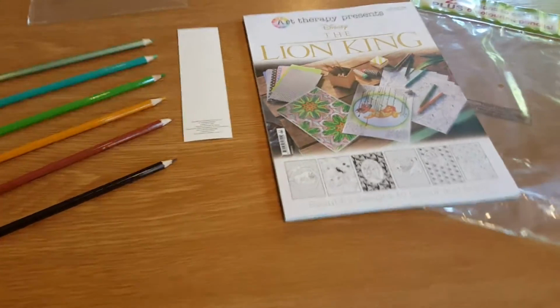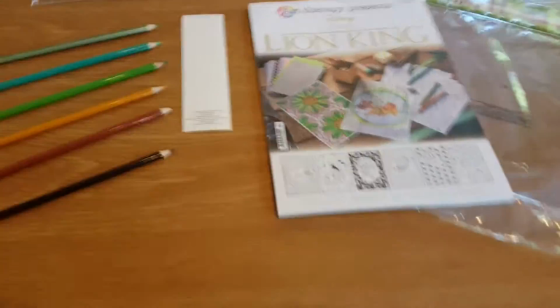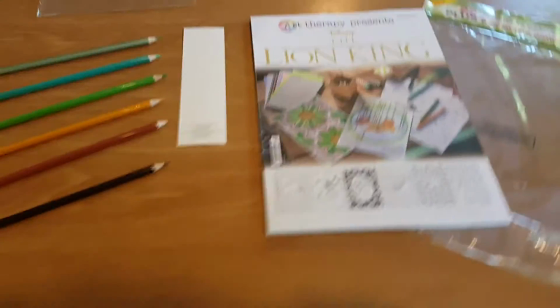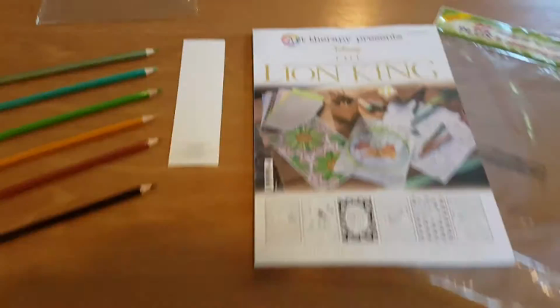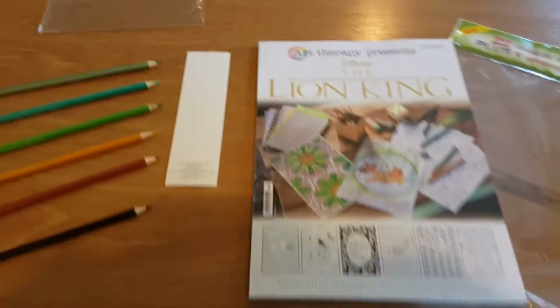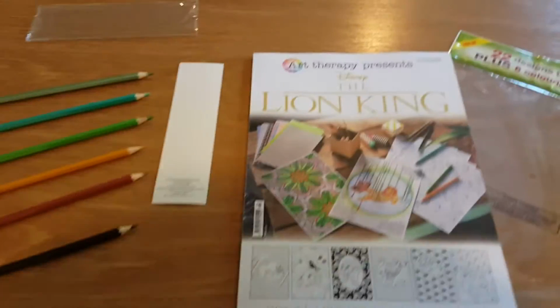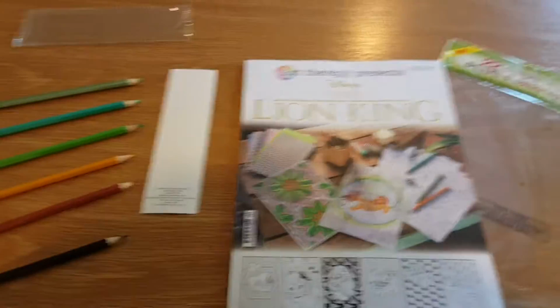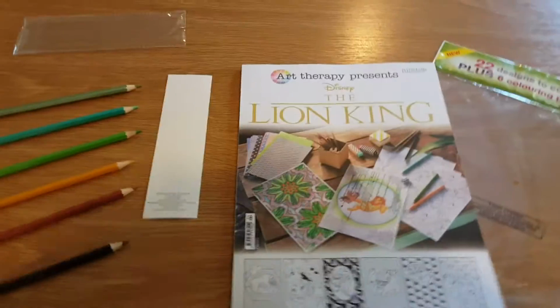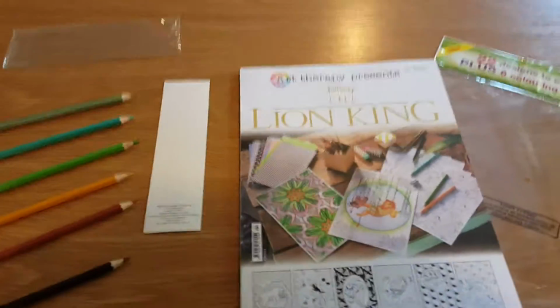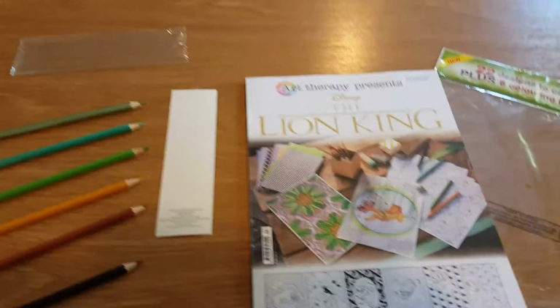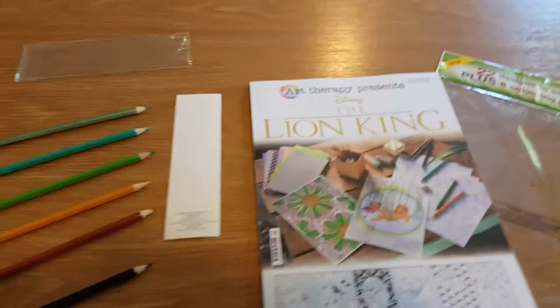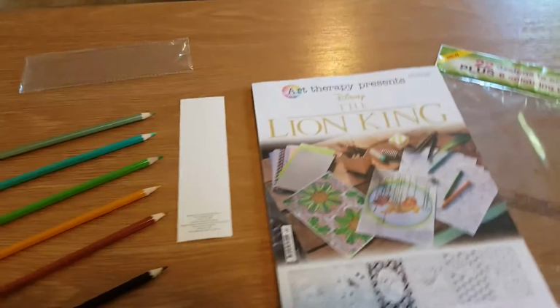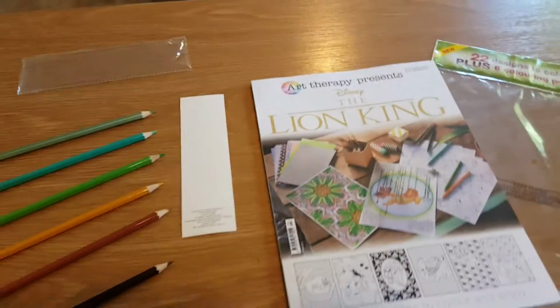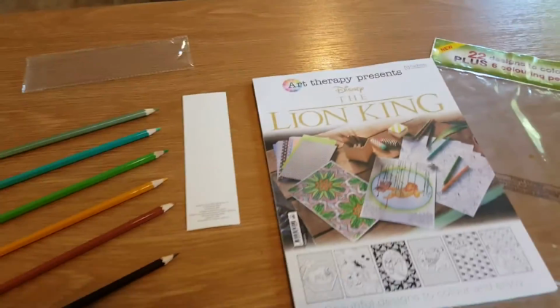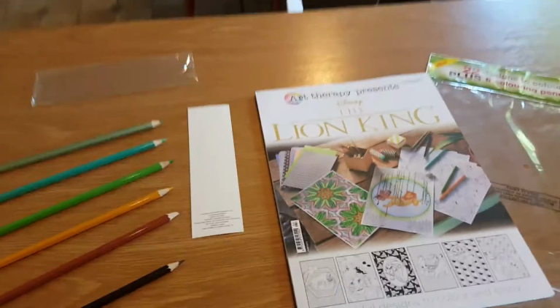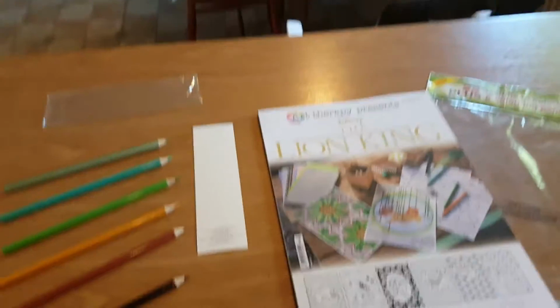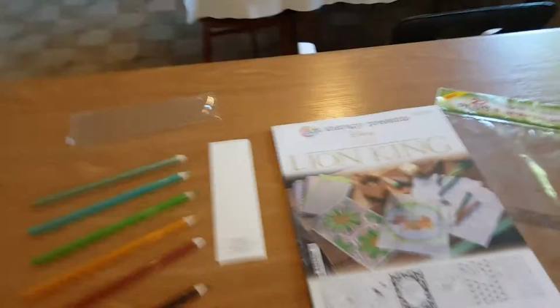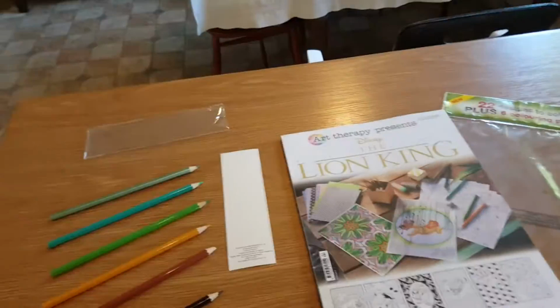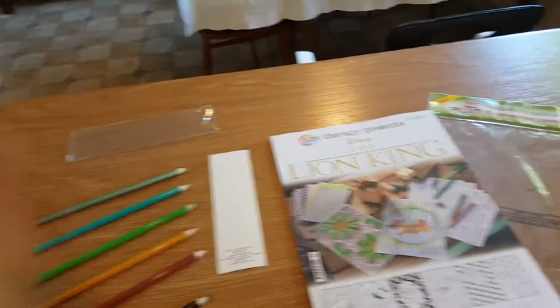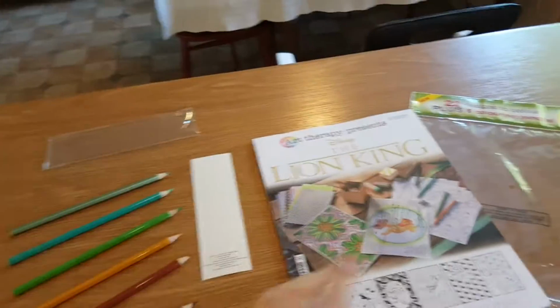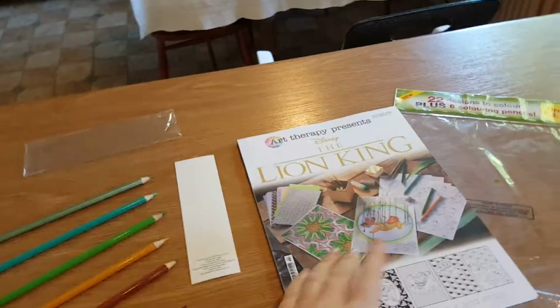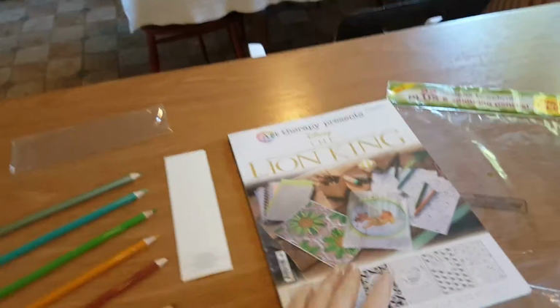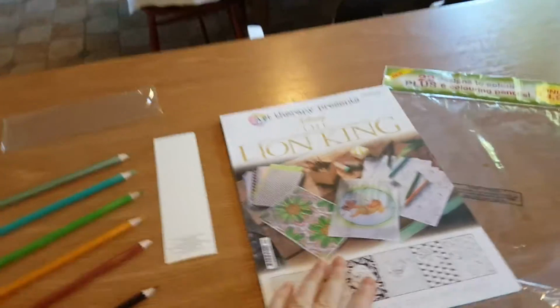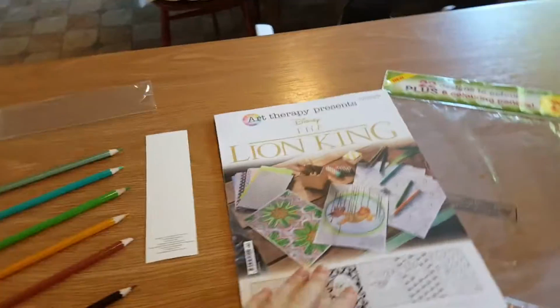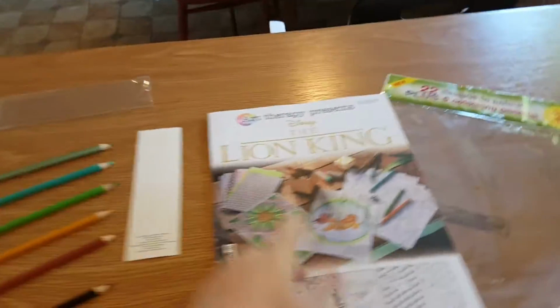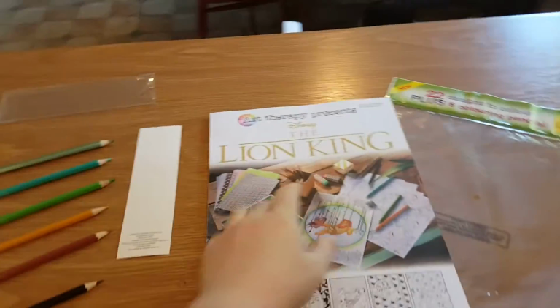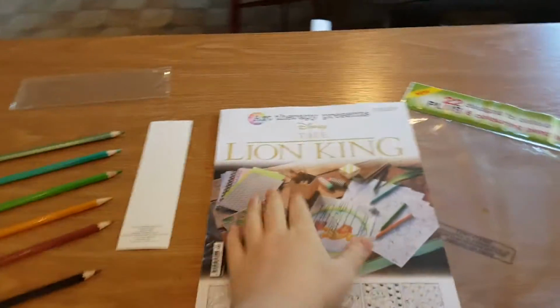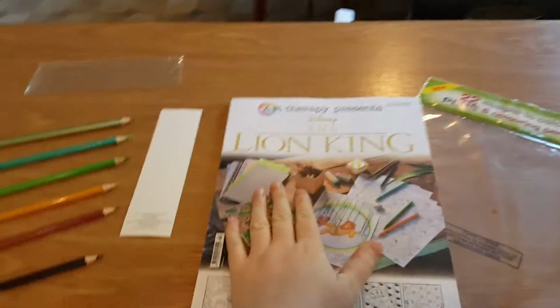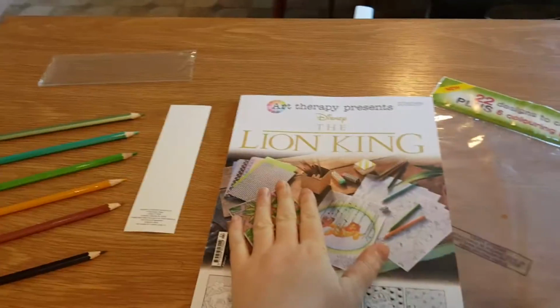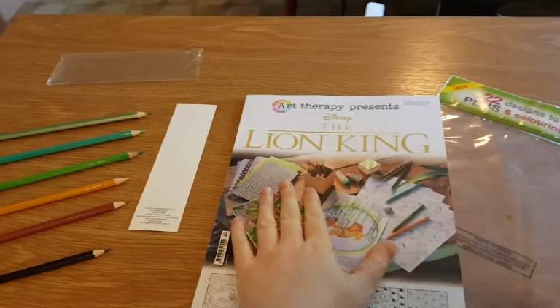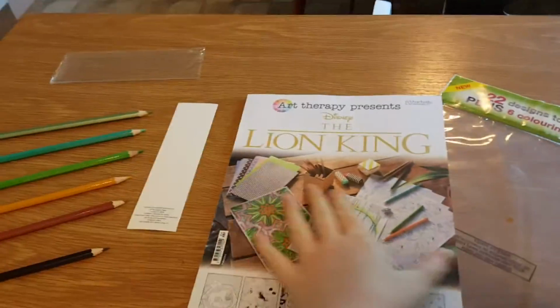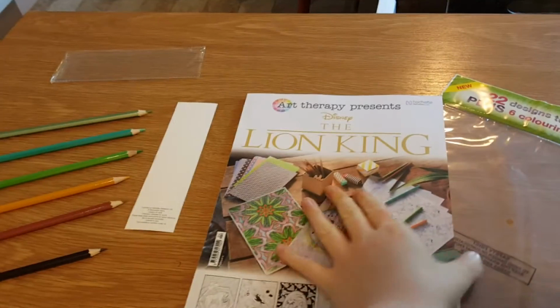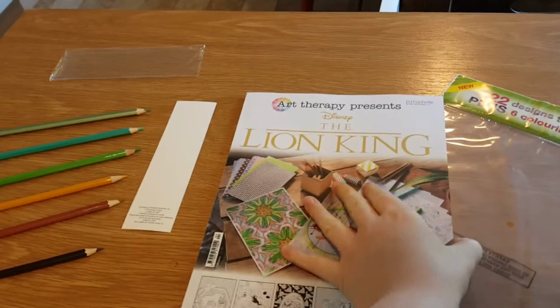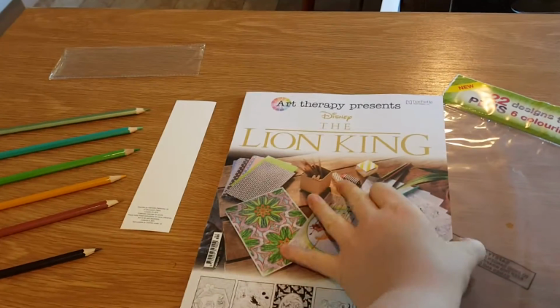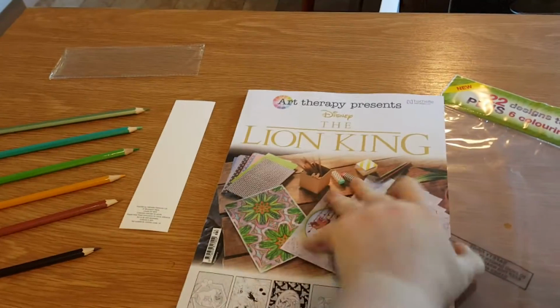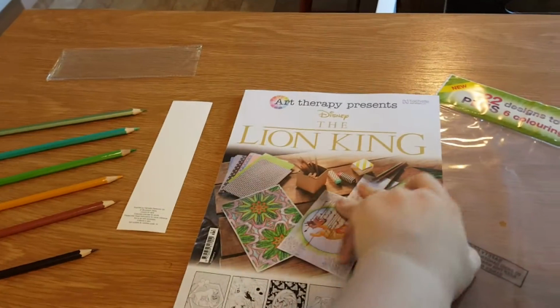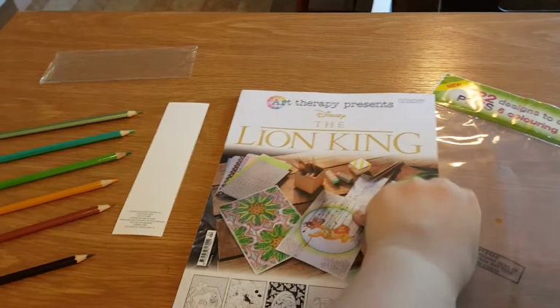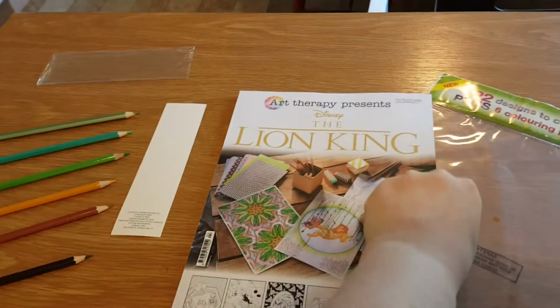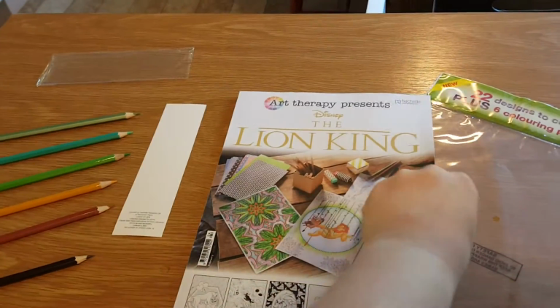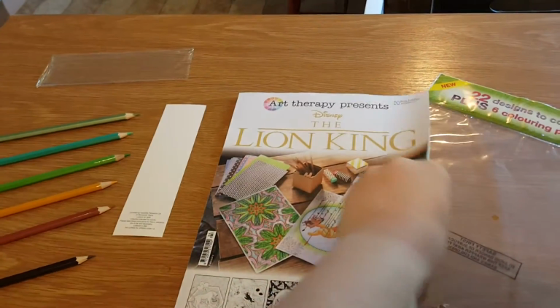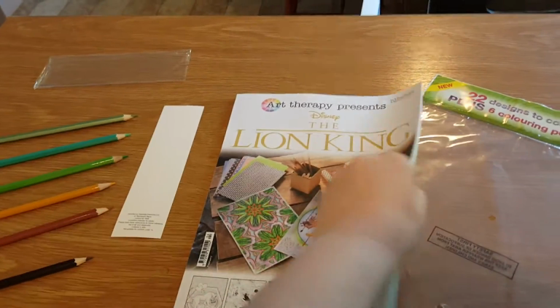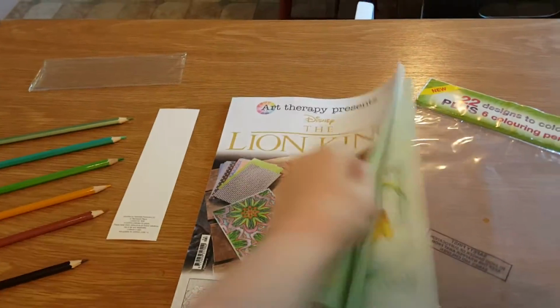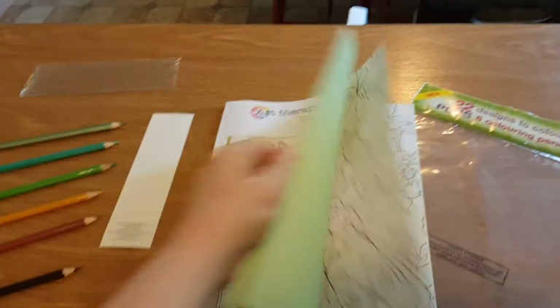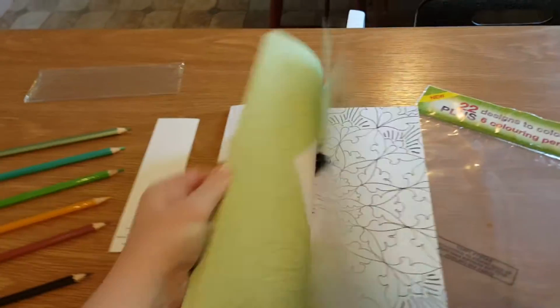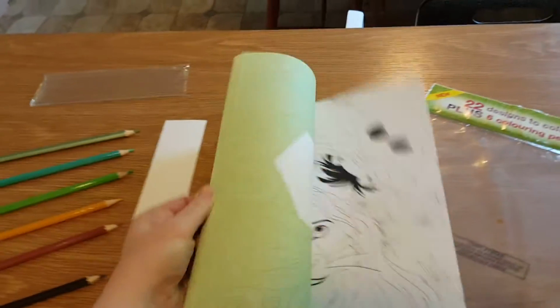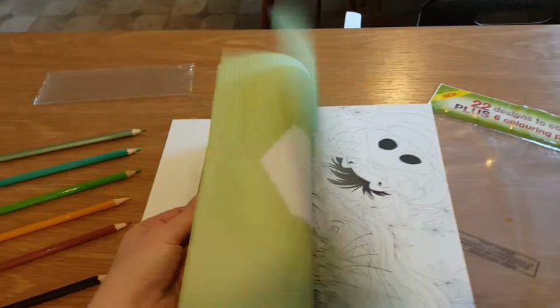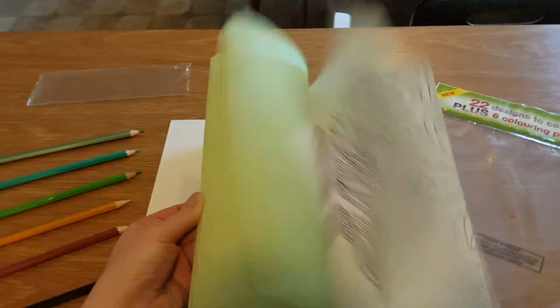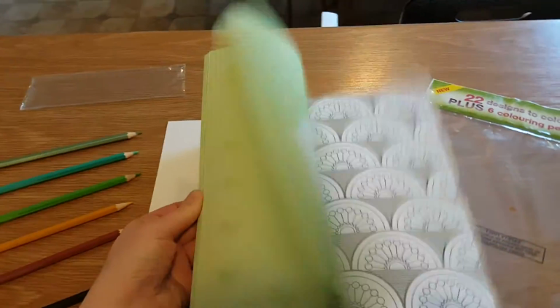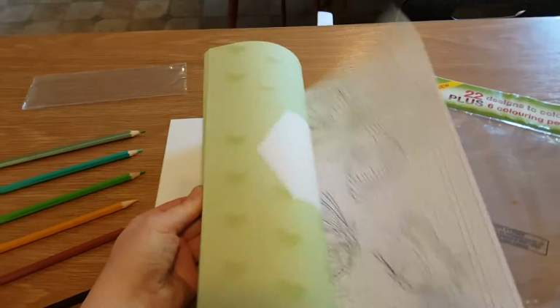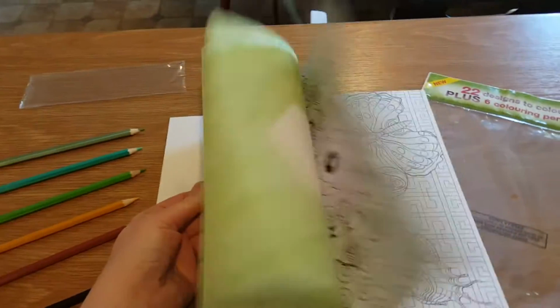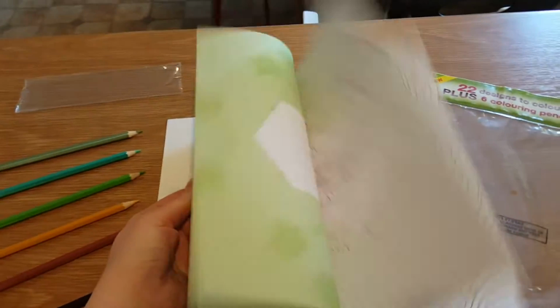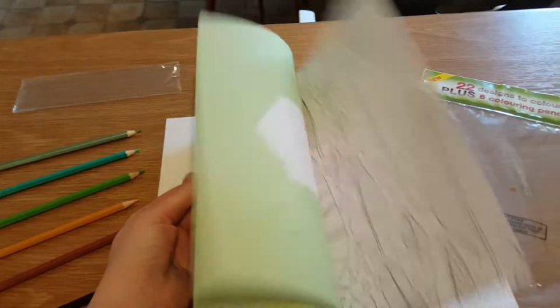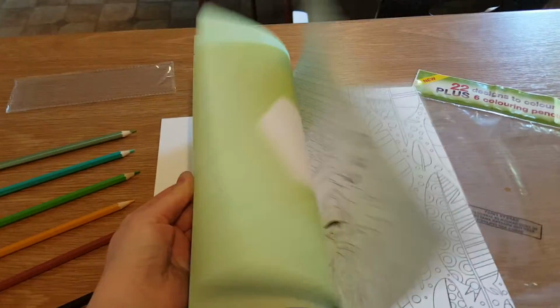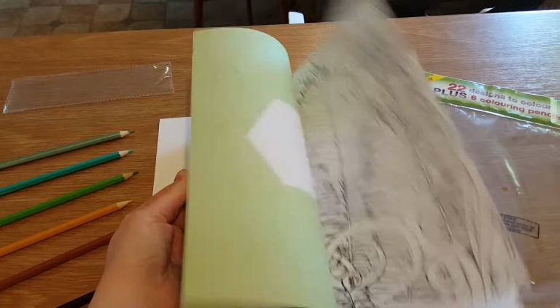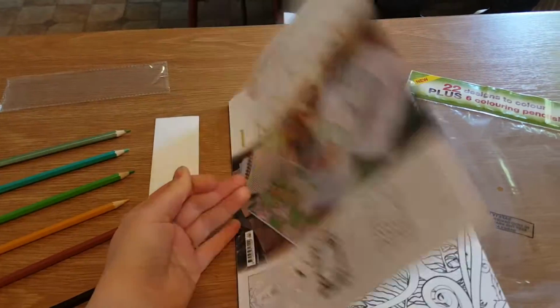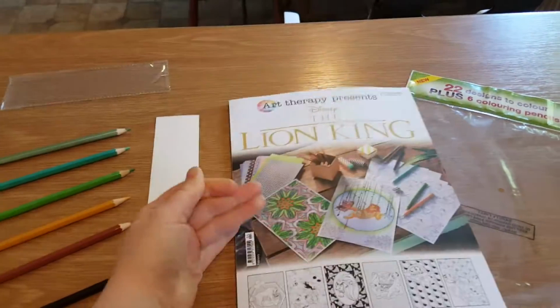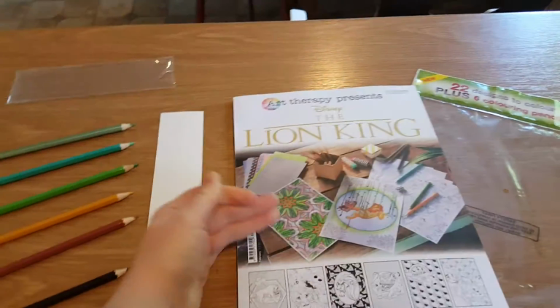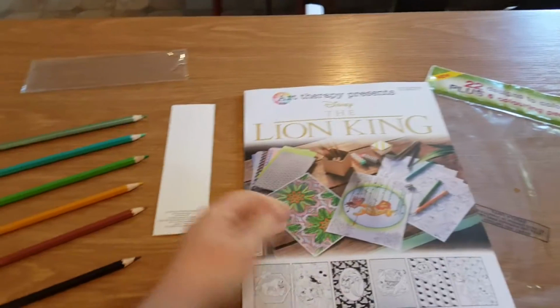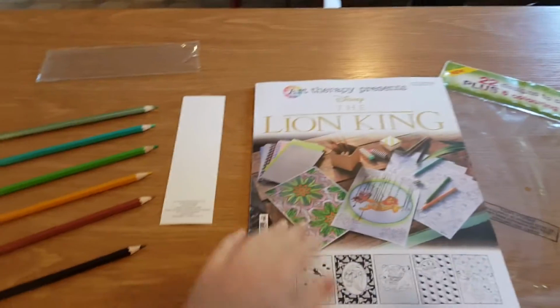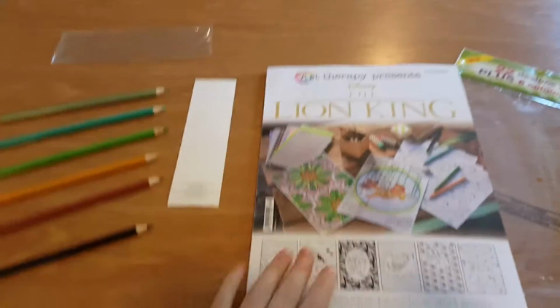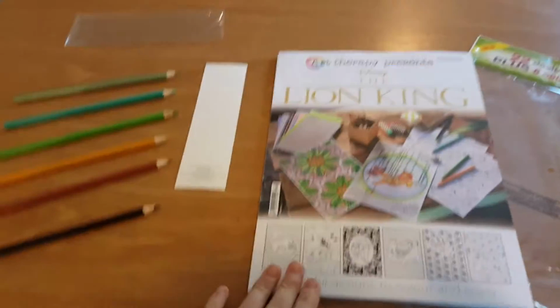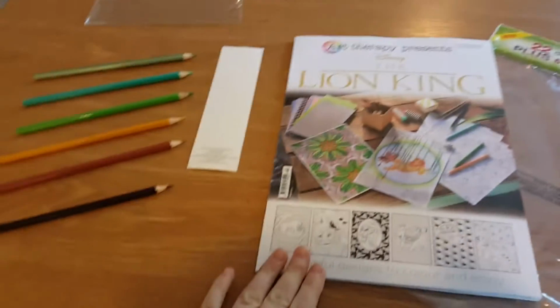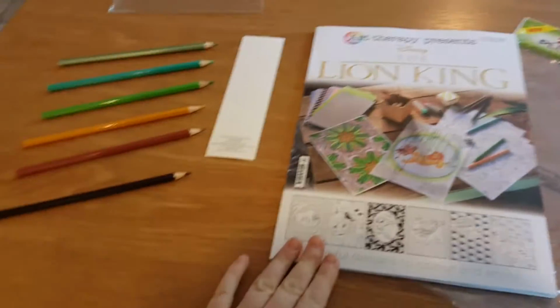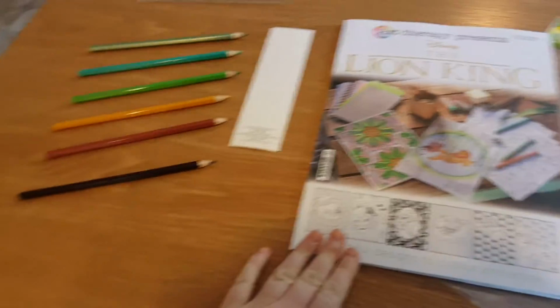Hello YouTube, it's Anna Bella here today and today I'm going to be doing an Art Therapy Presents Disney's The Lion King Review magazine.